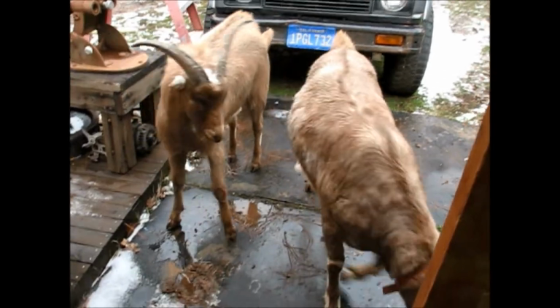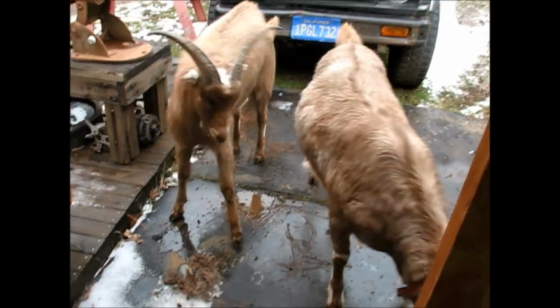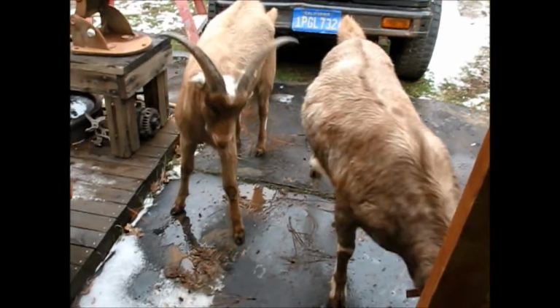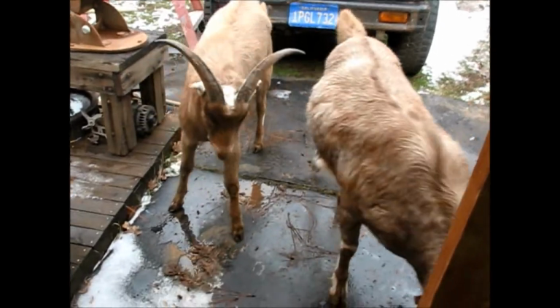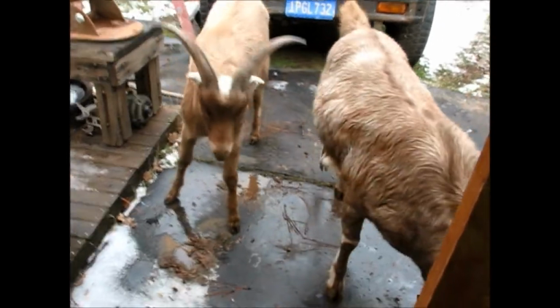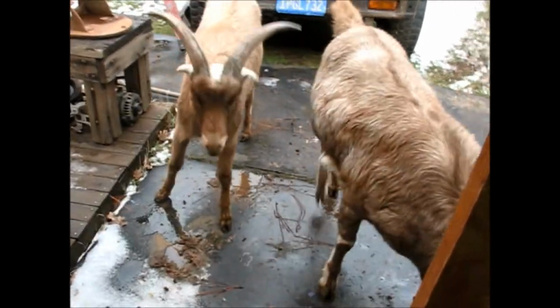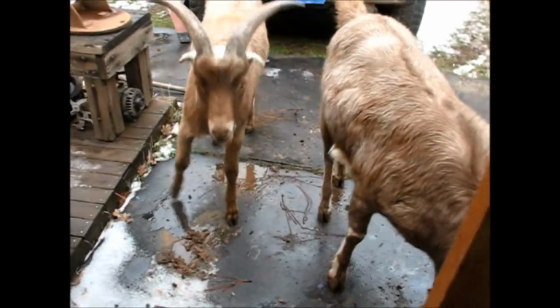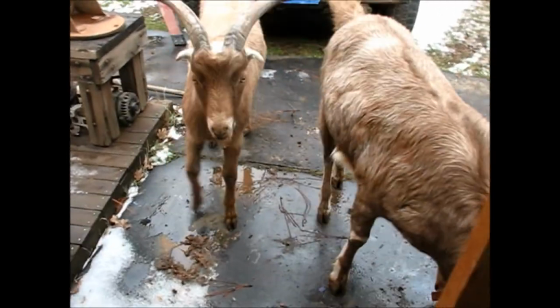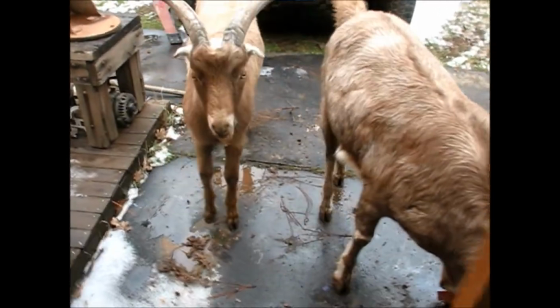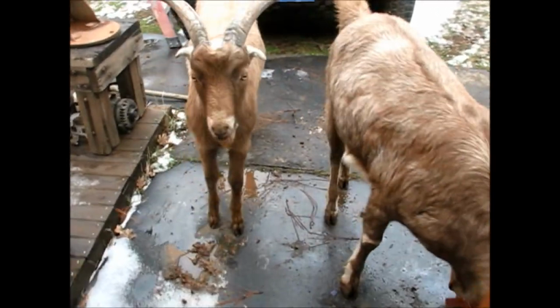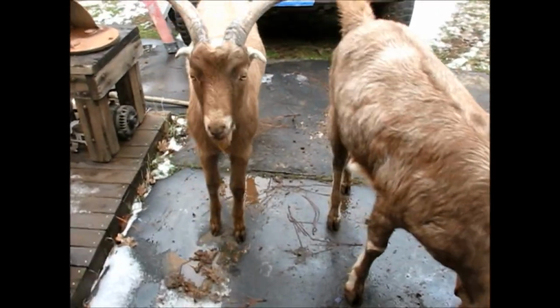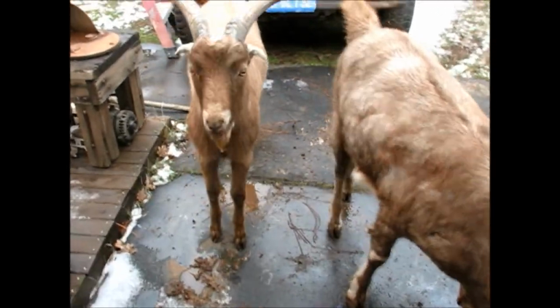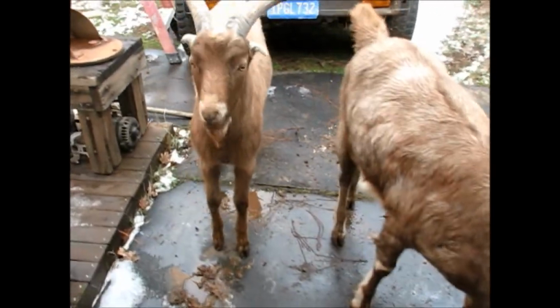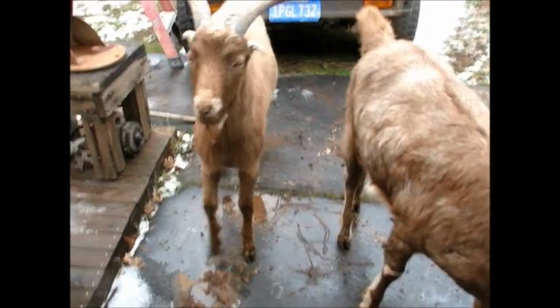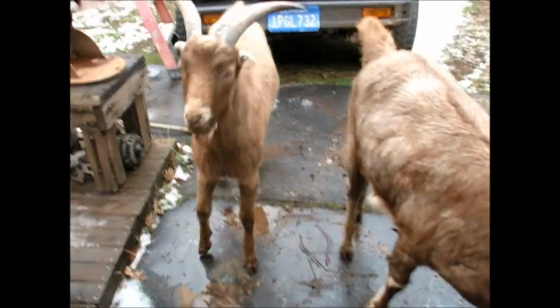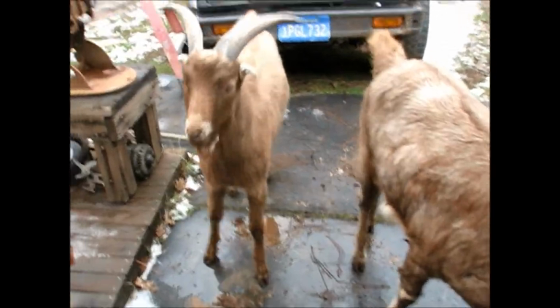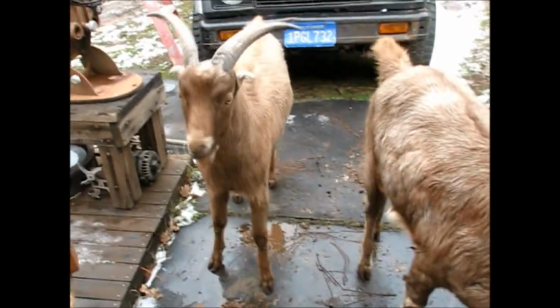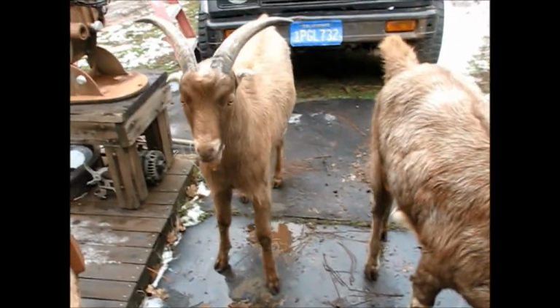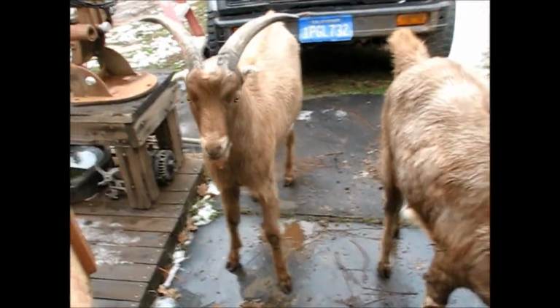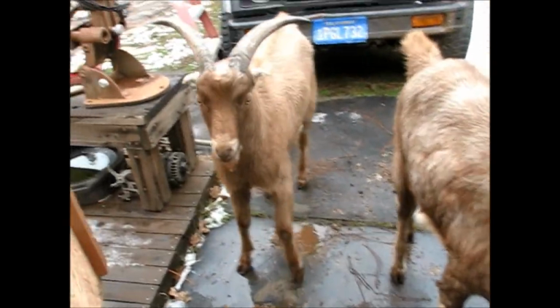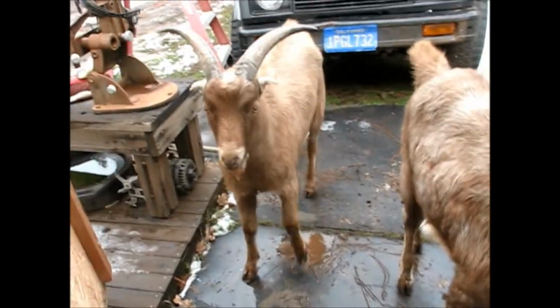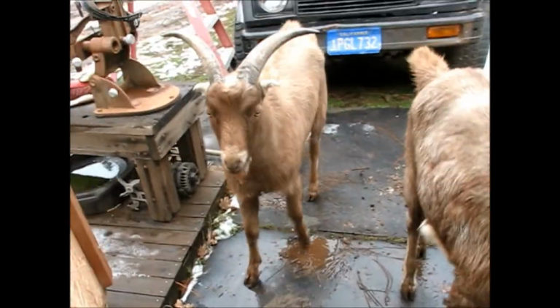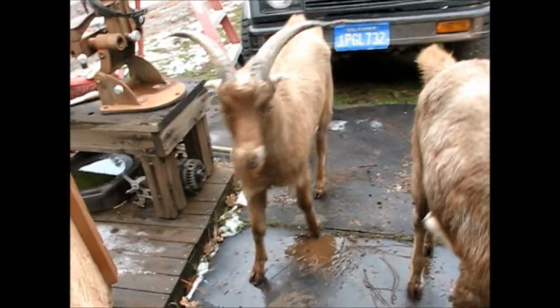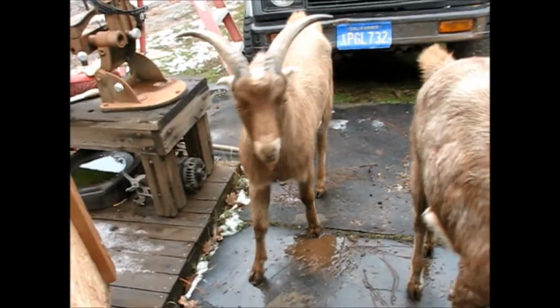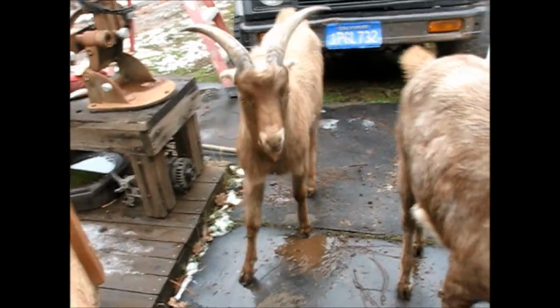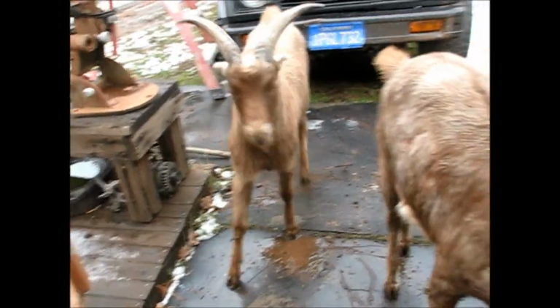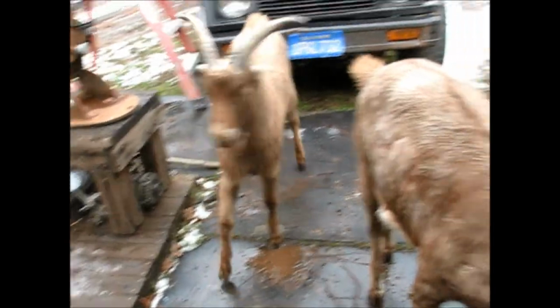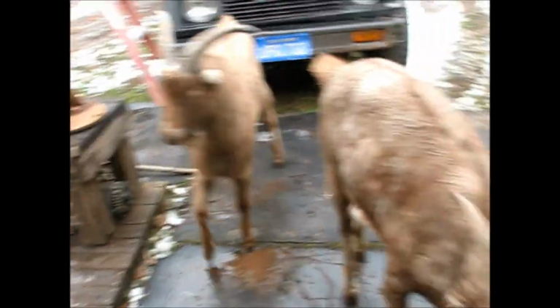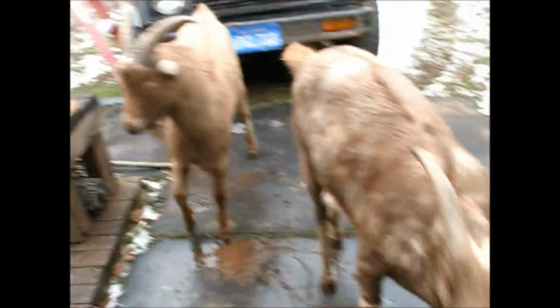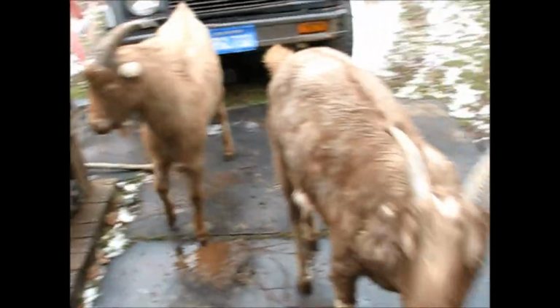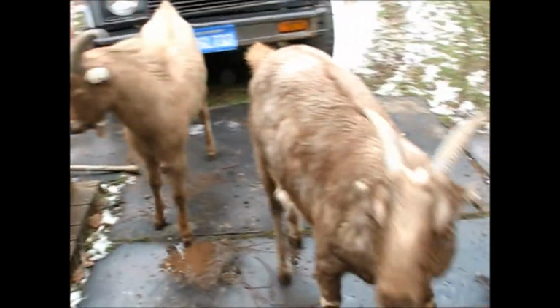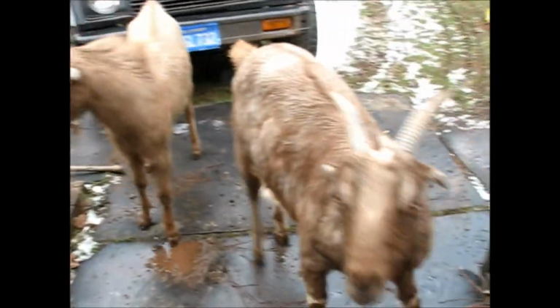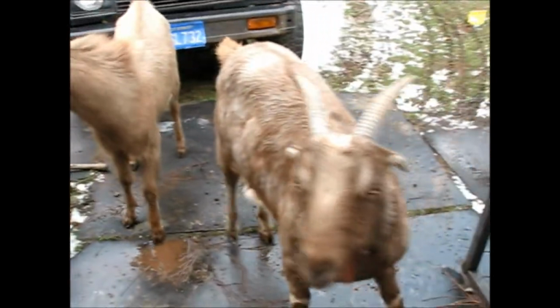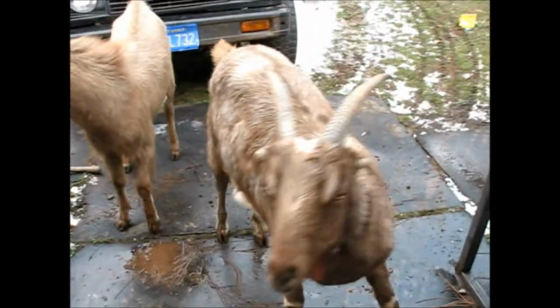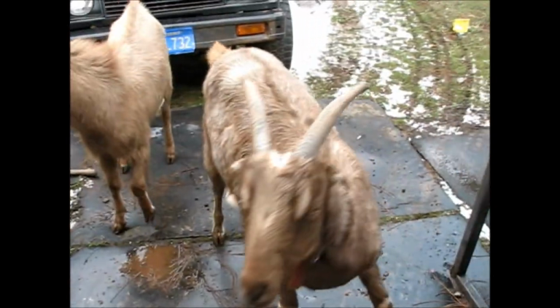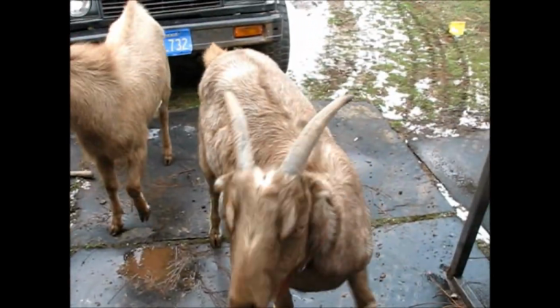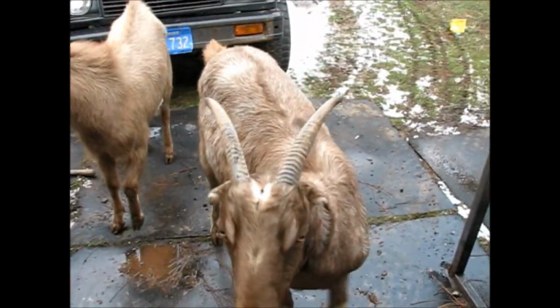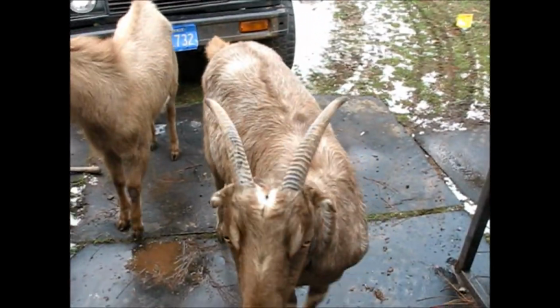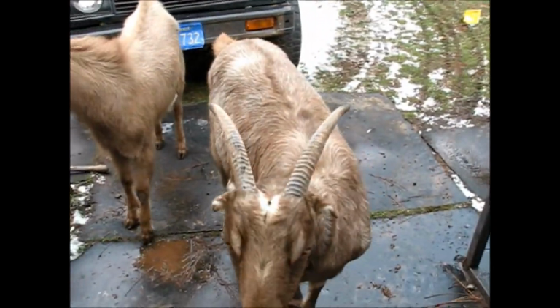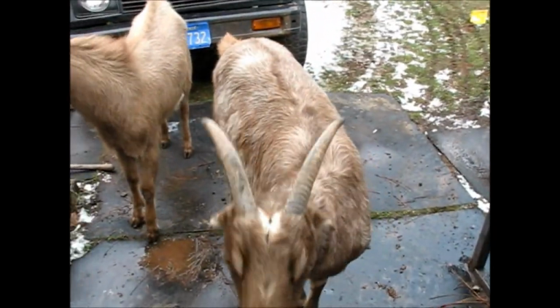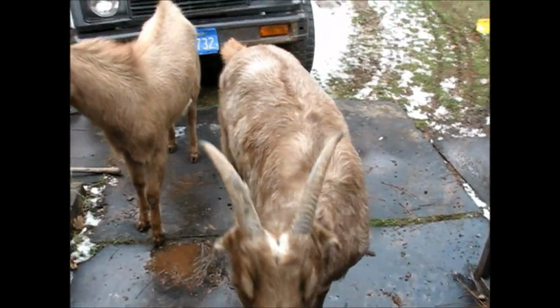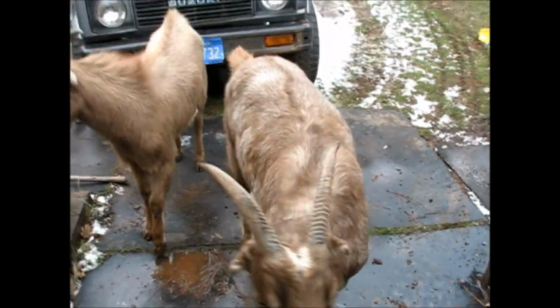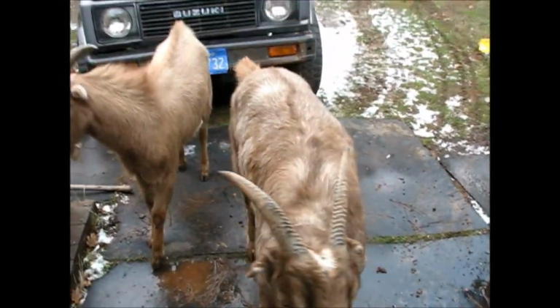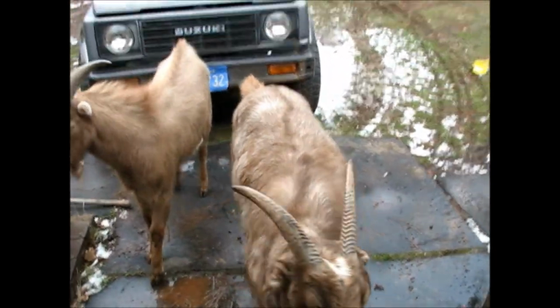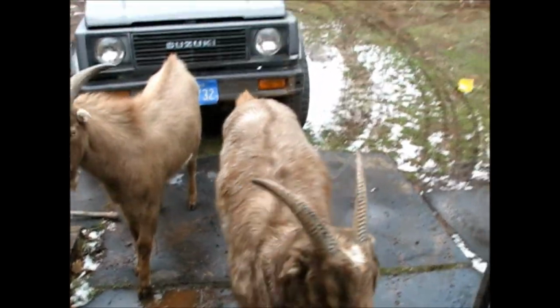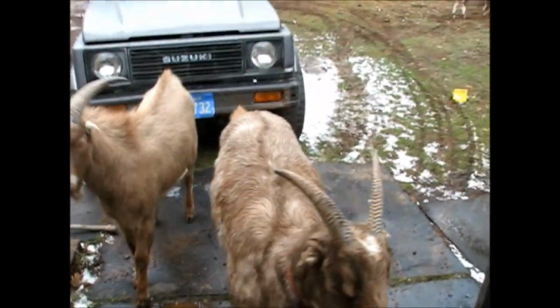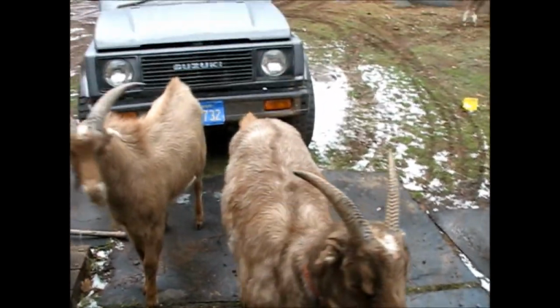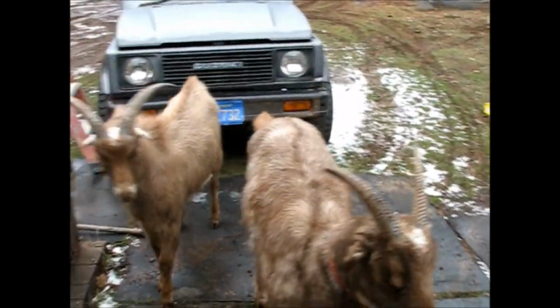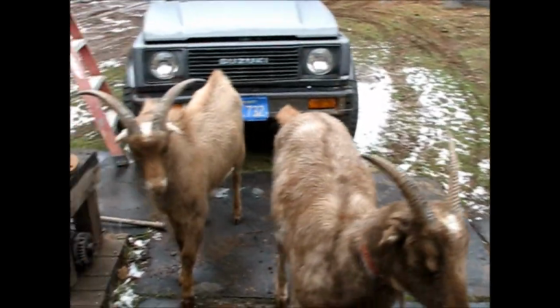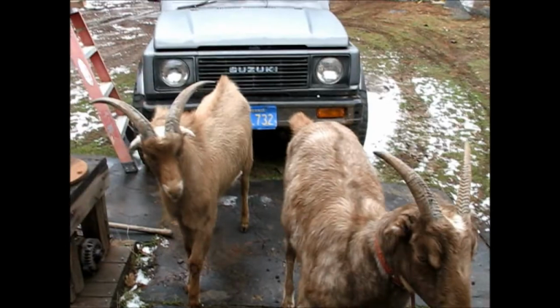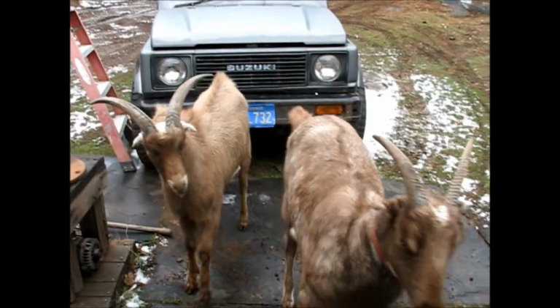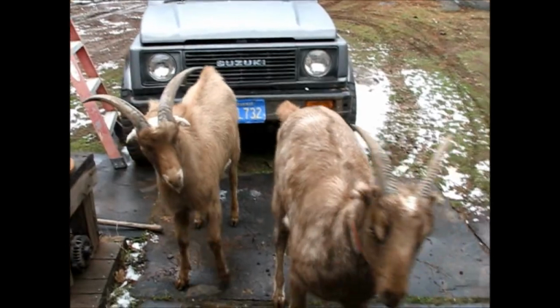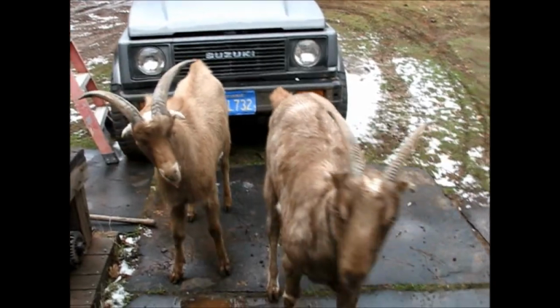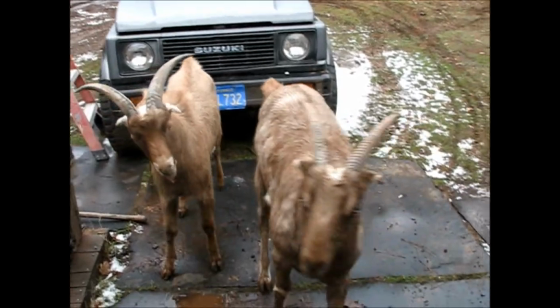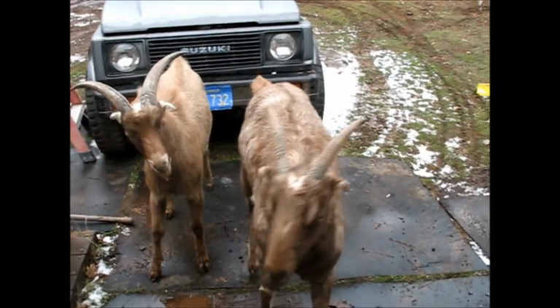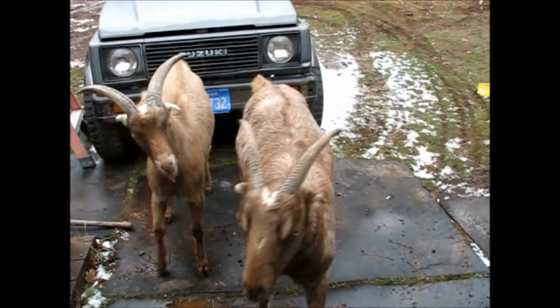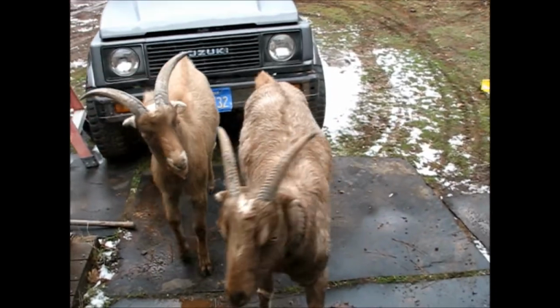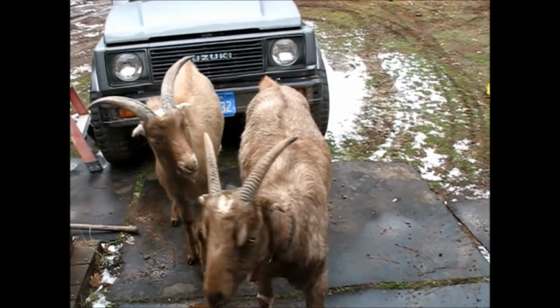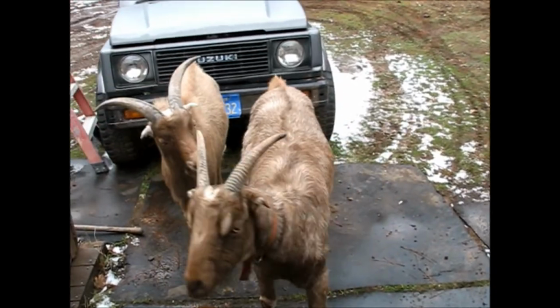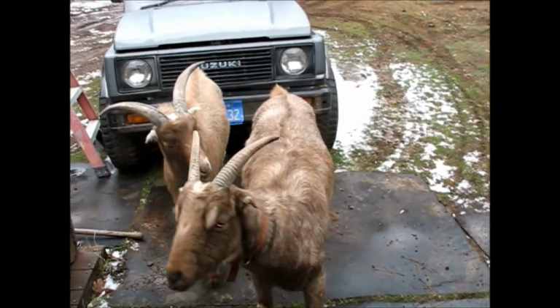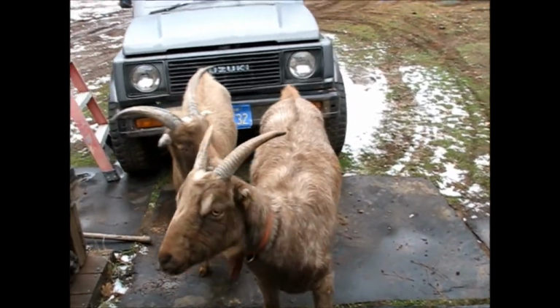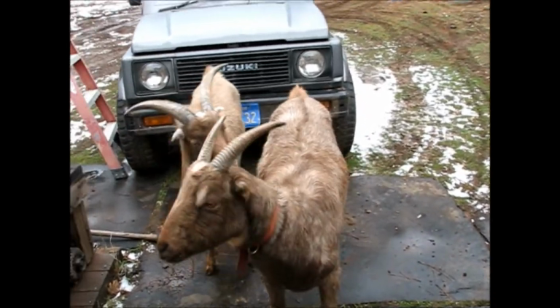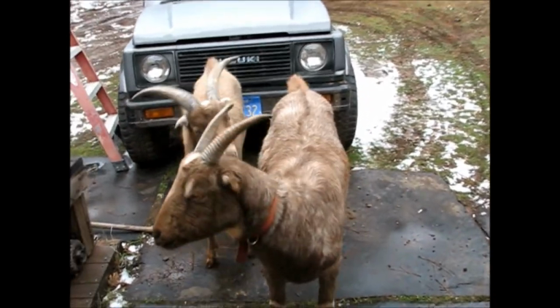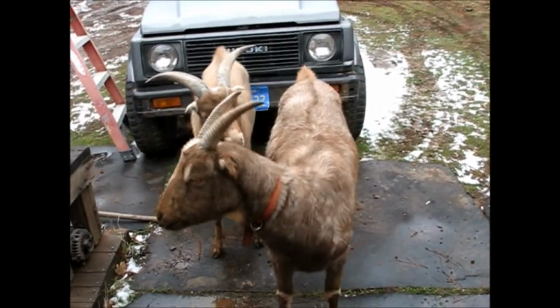My goats are trying to figure out what I'm doing. Get out of here — this is my shed! Go!